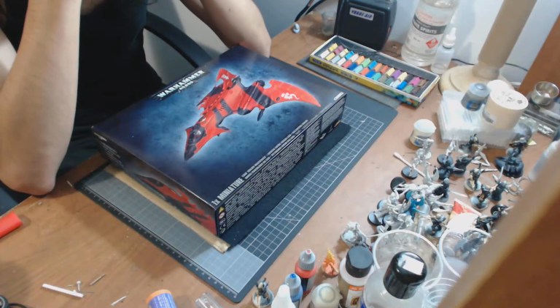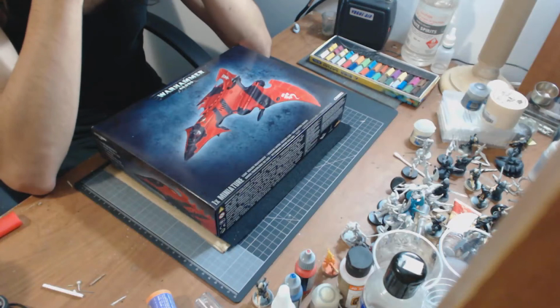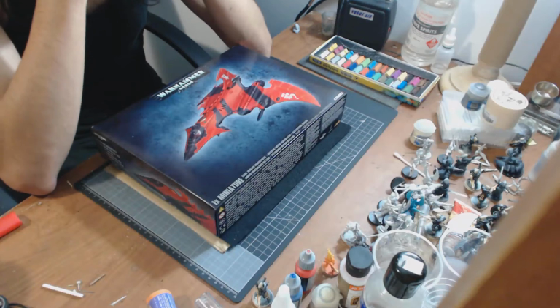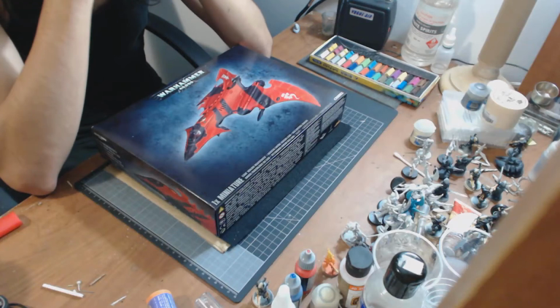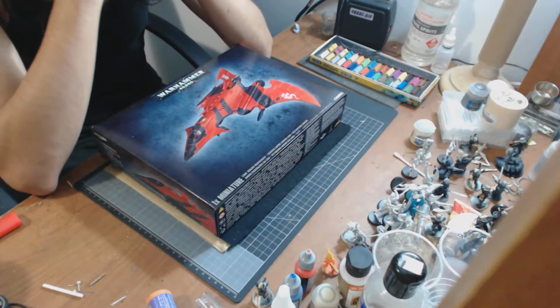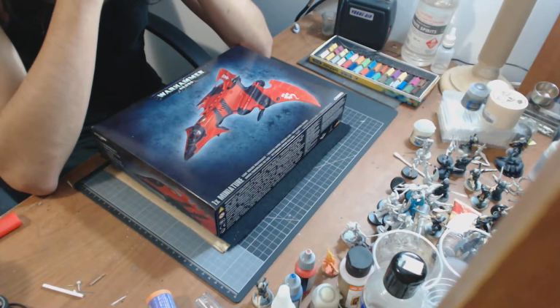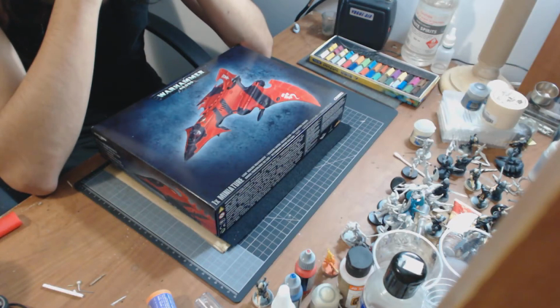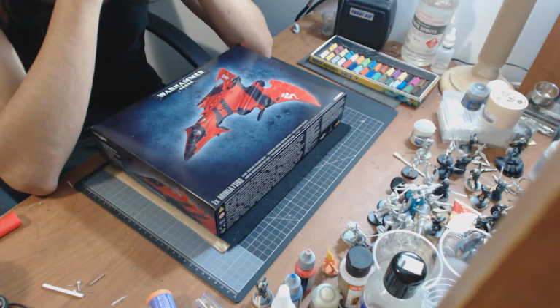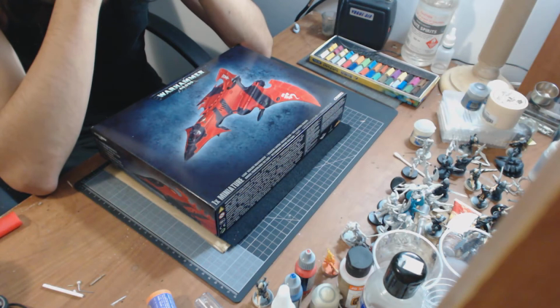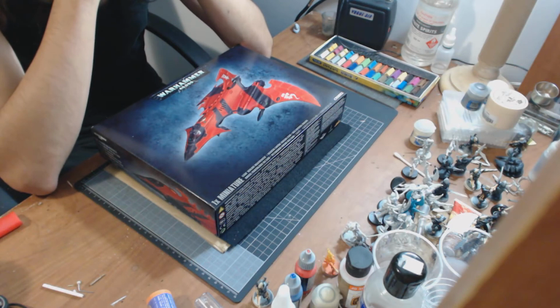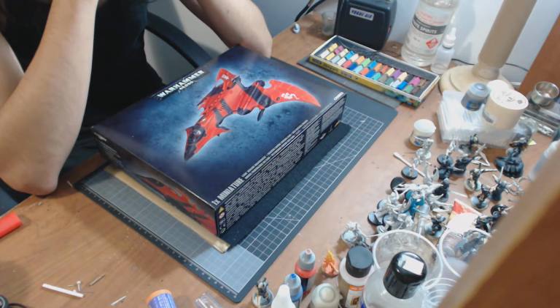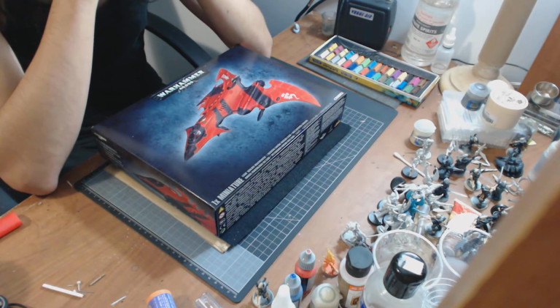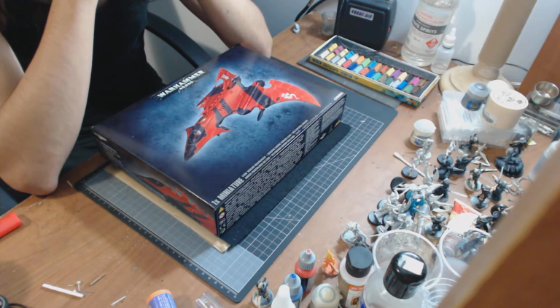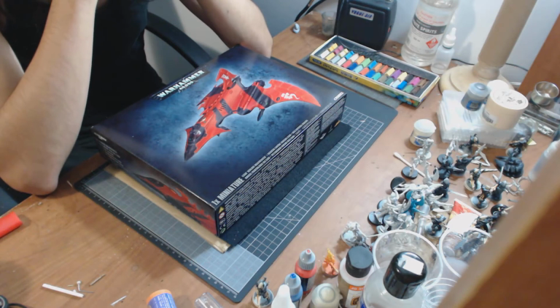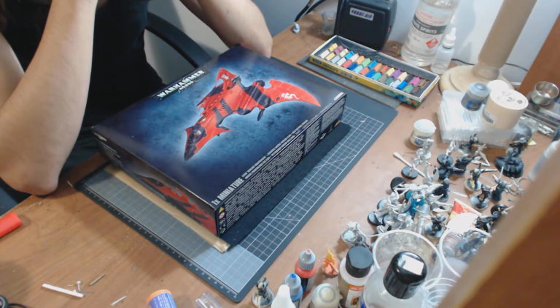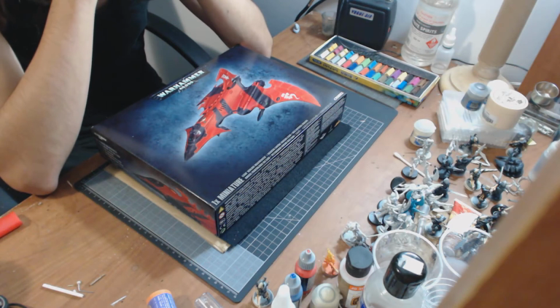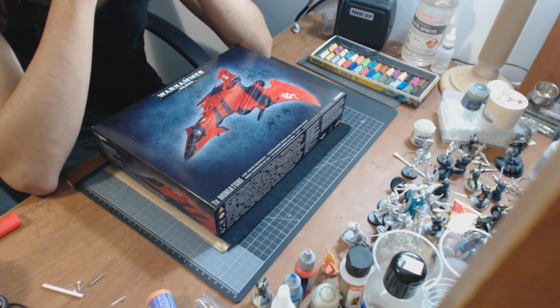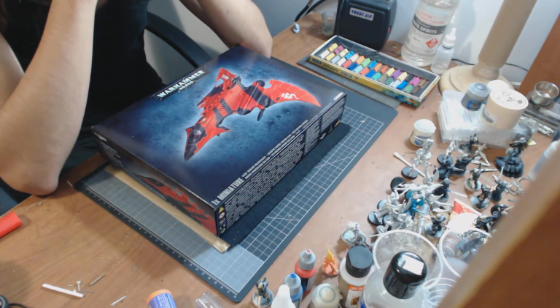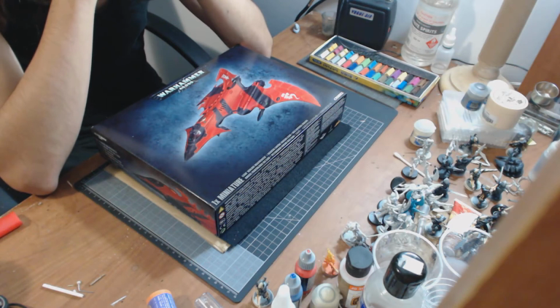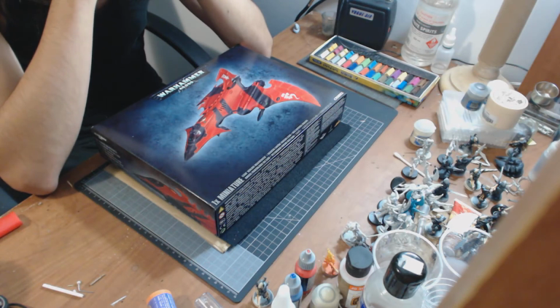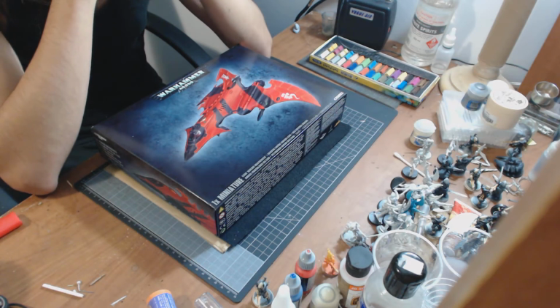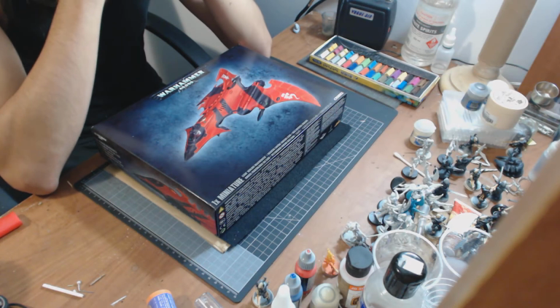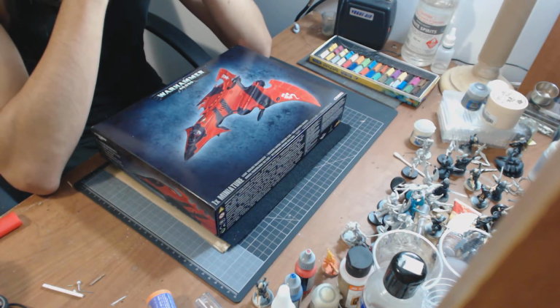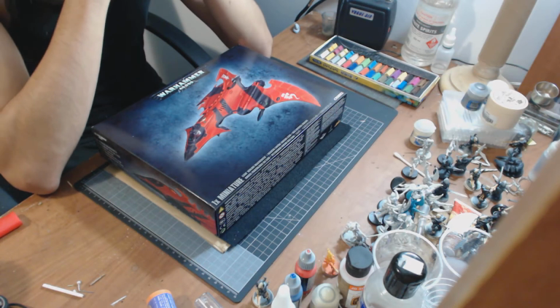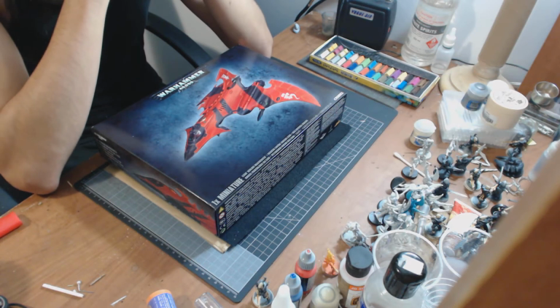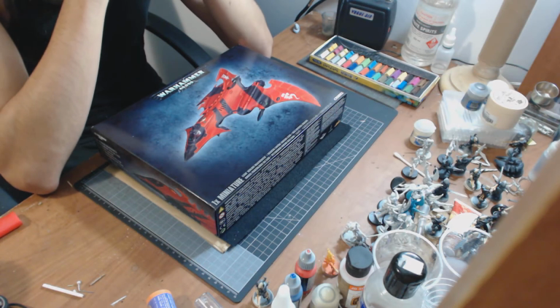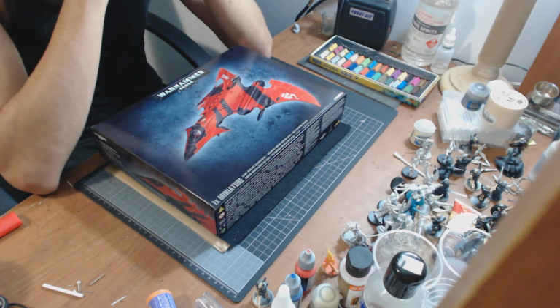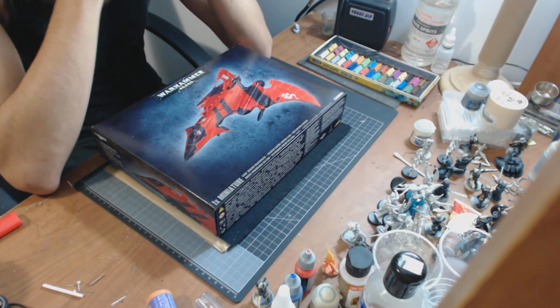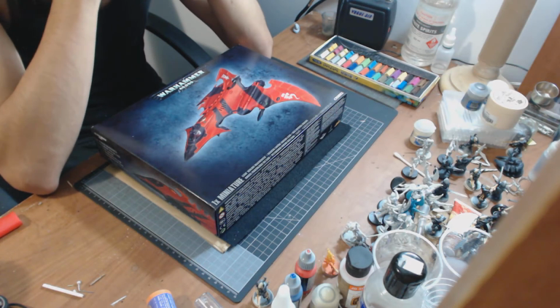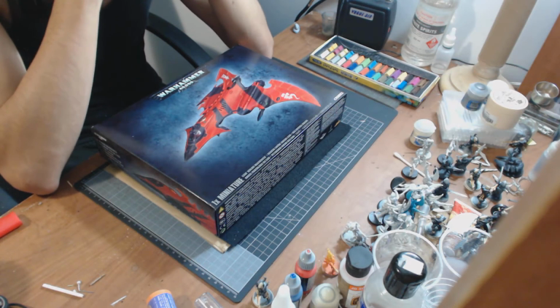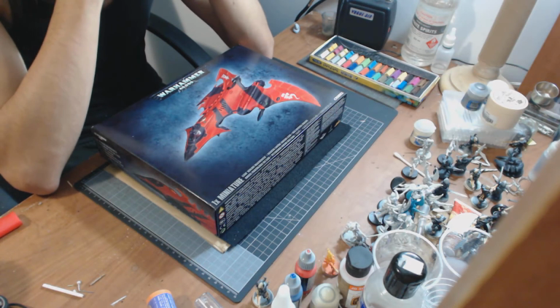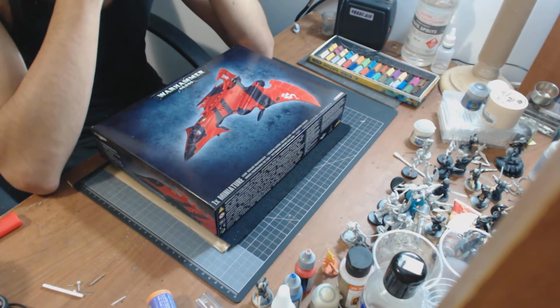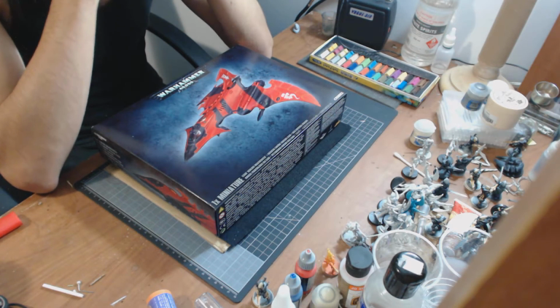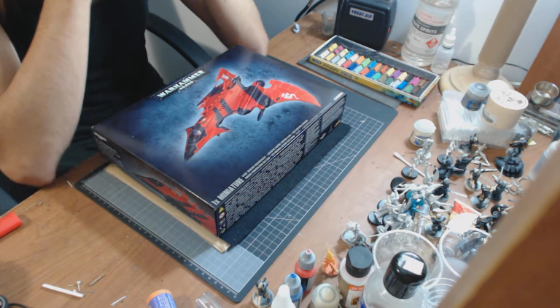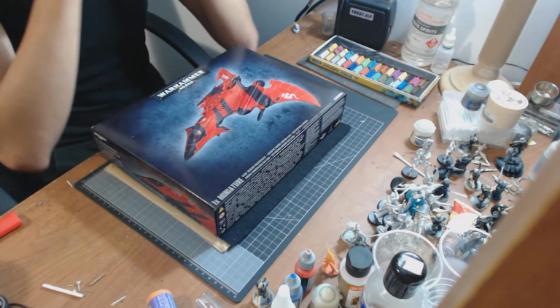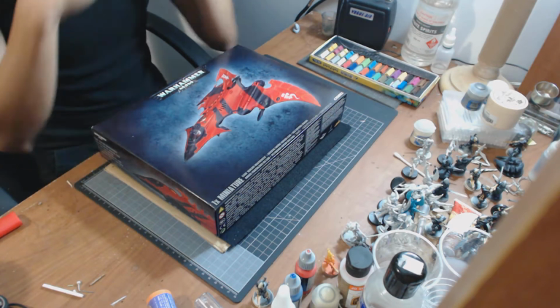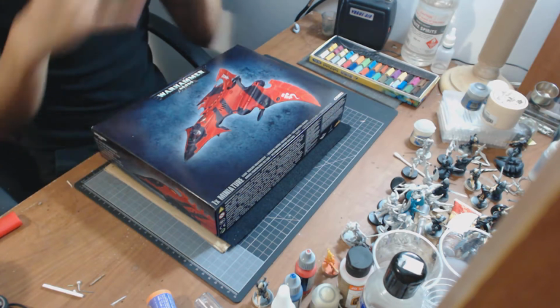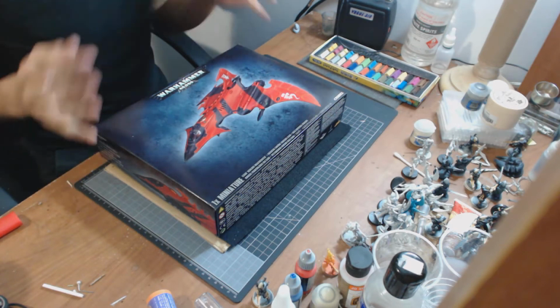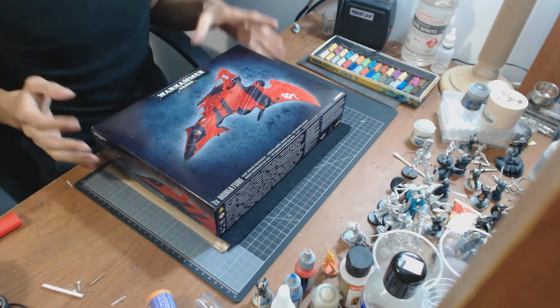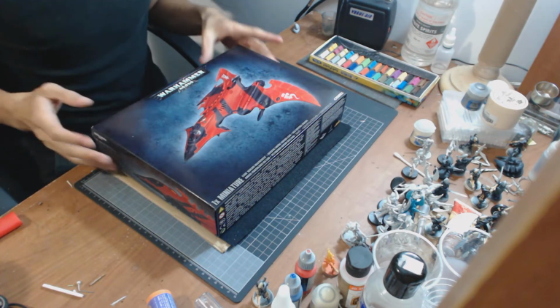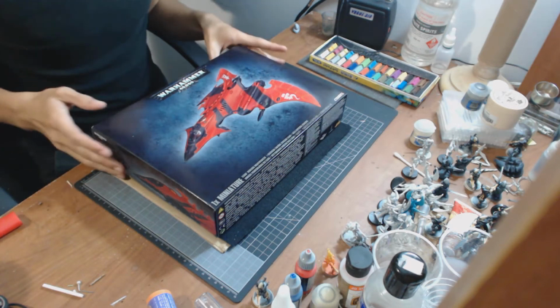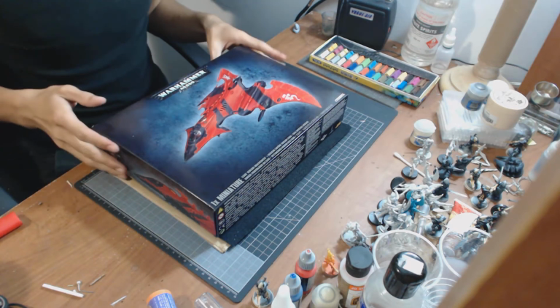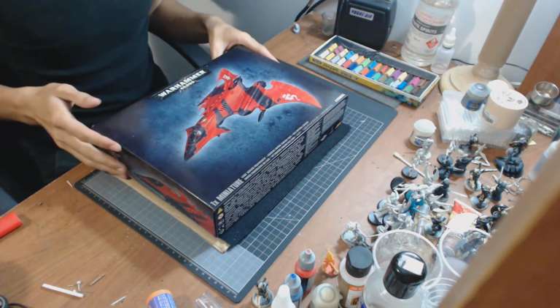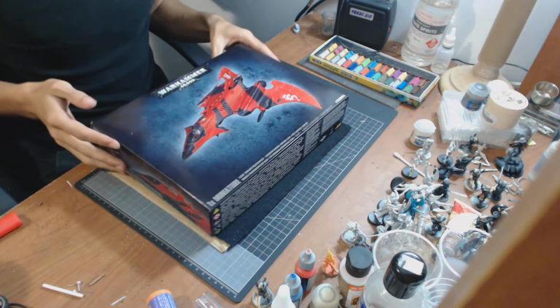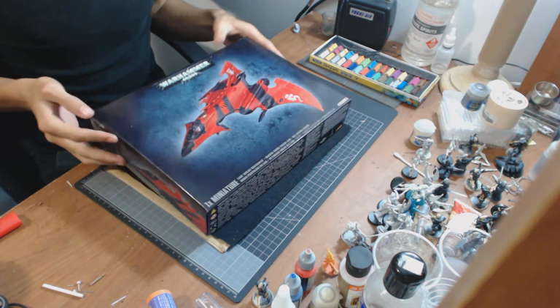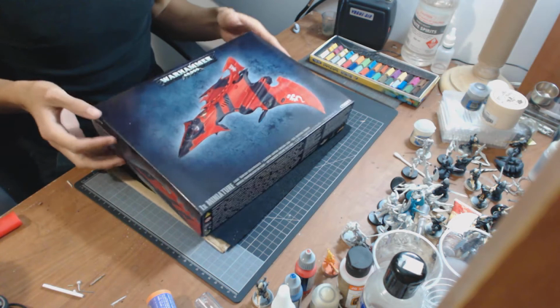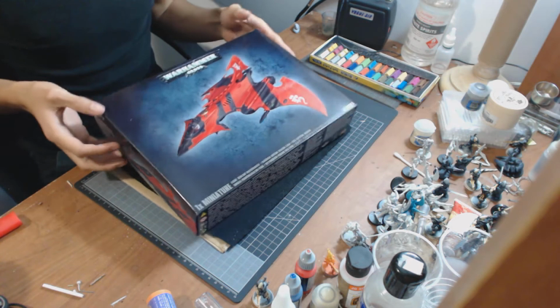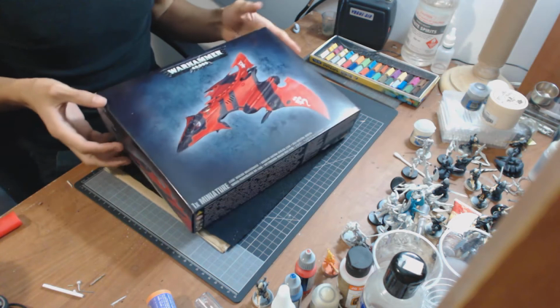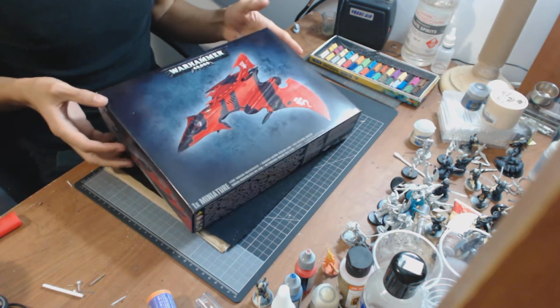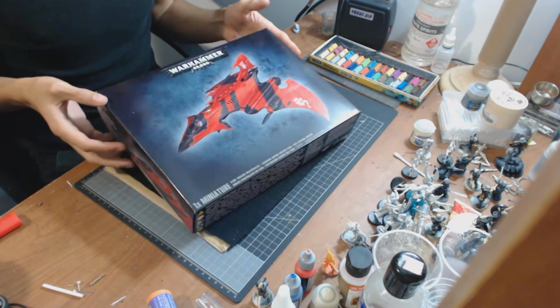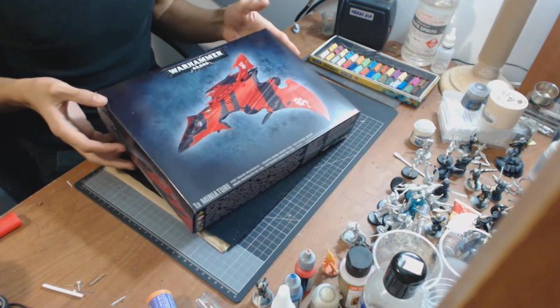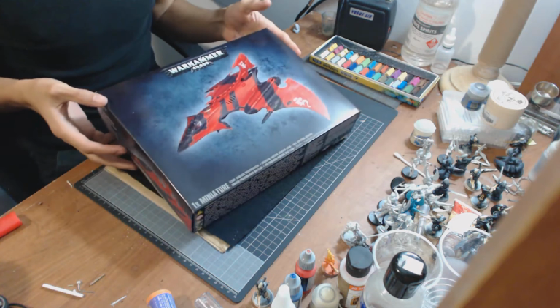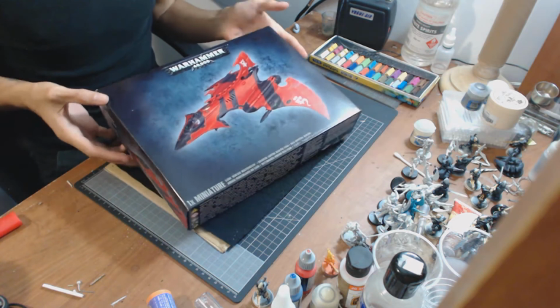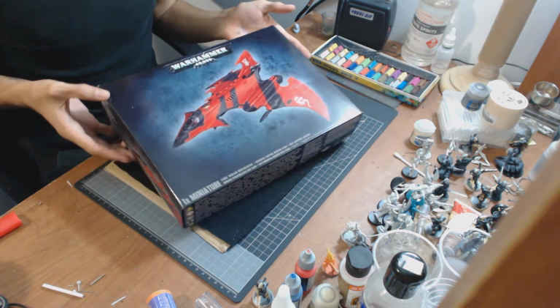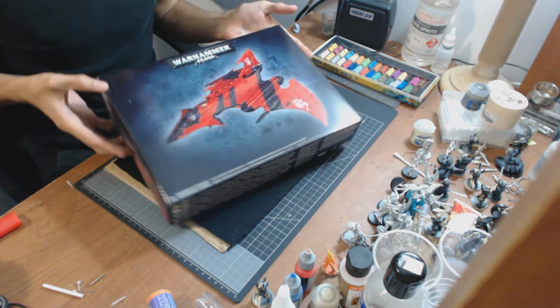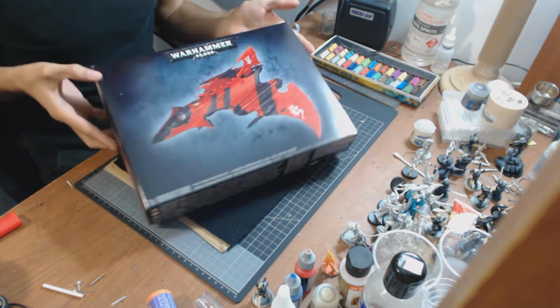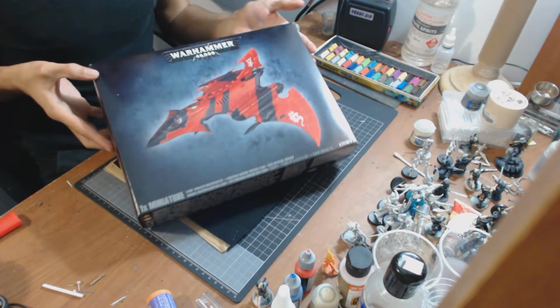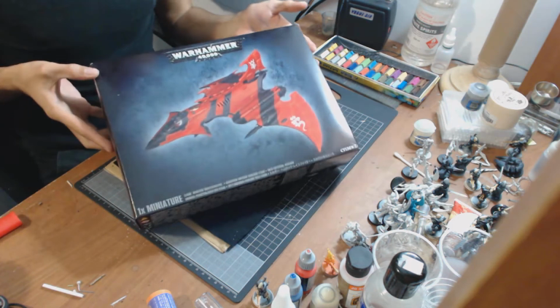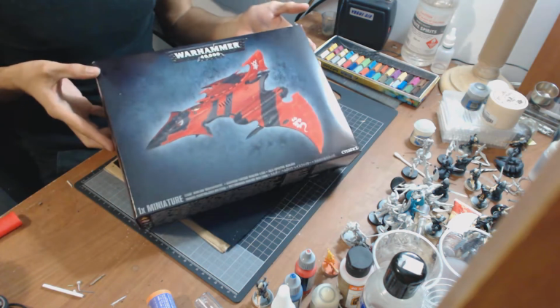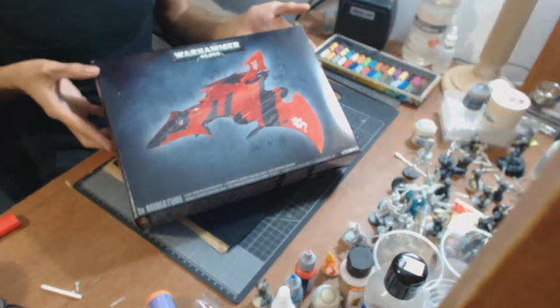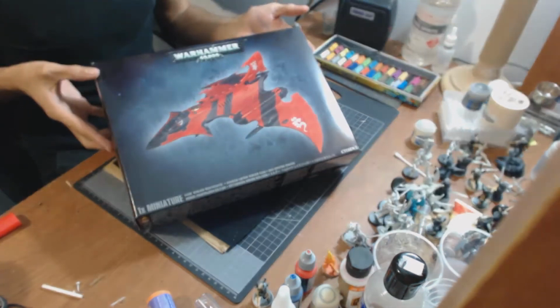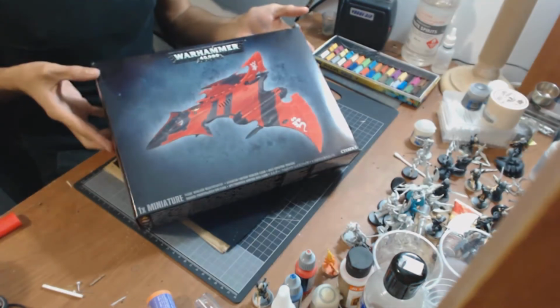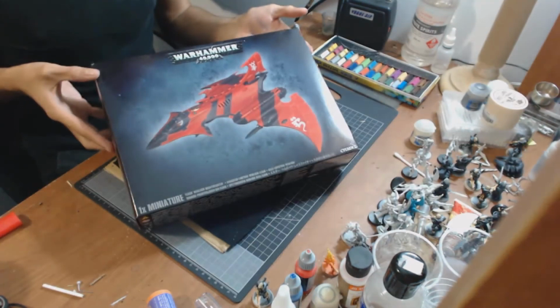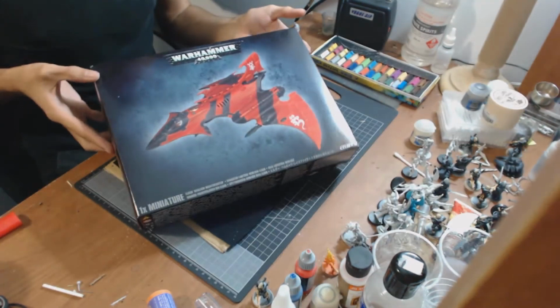Hey guys, it's Trent here from Animal Warforge, bringing you another unboxing video for the new Eldar 6th edition release.